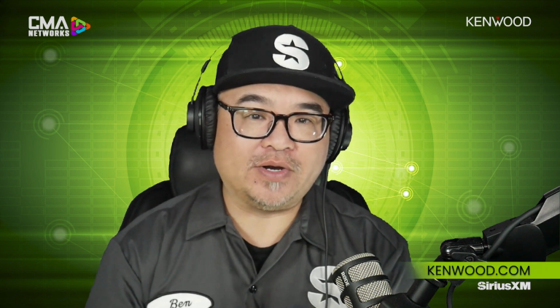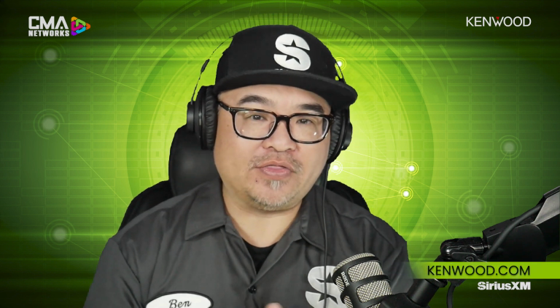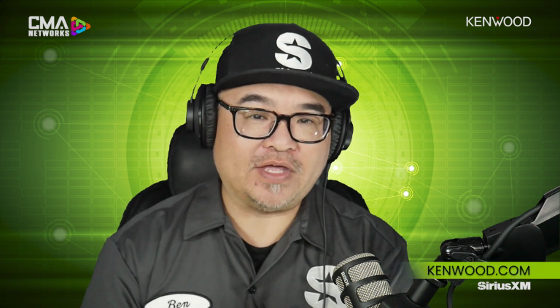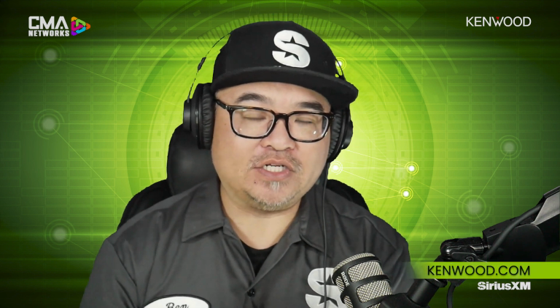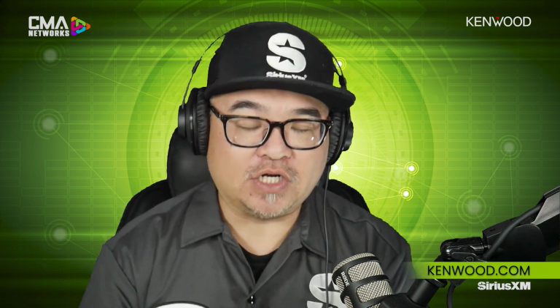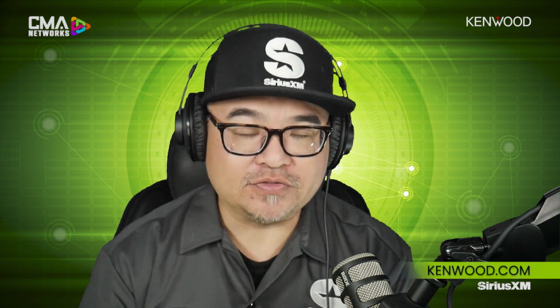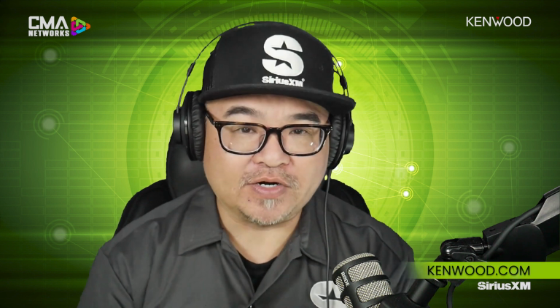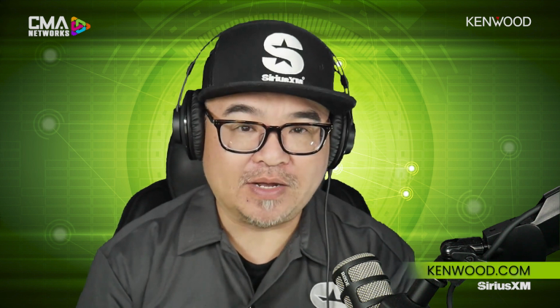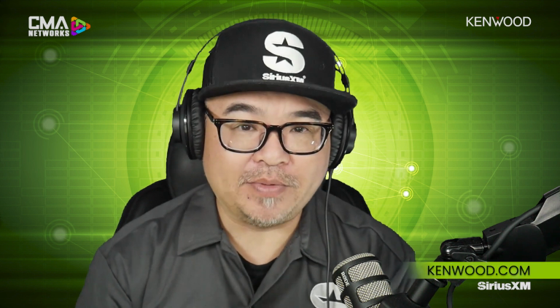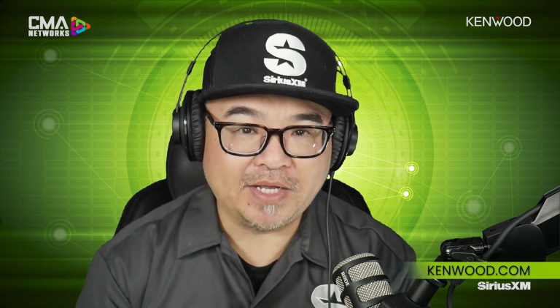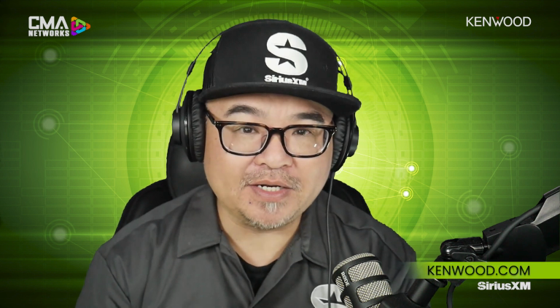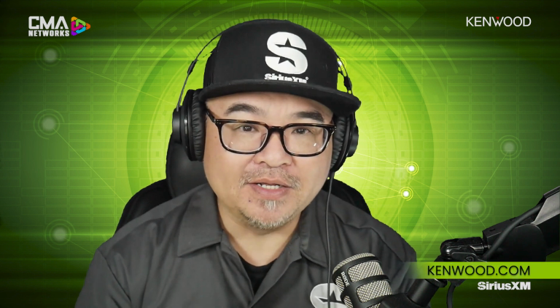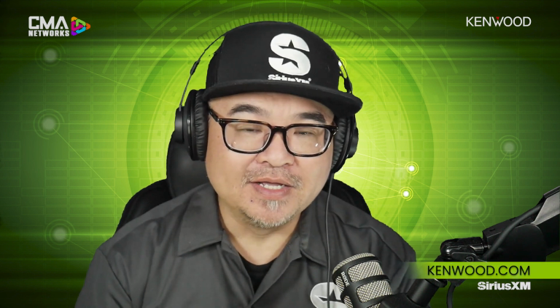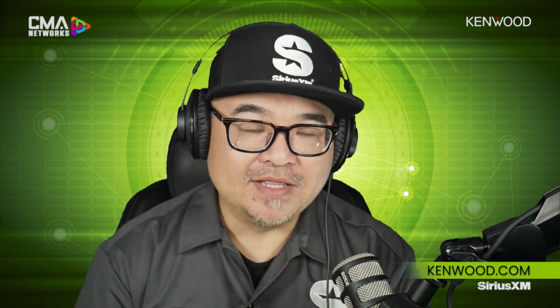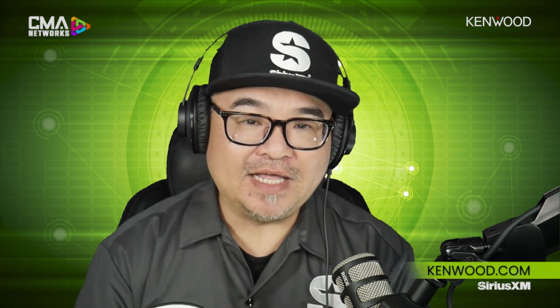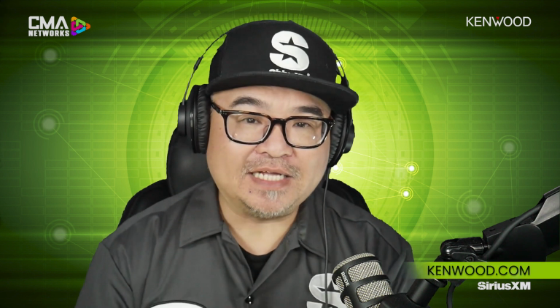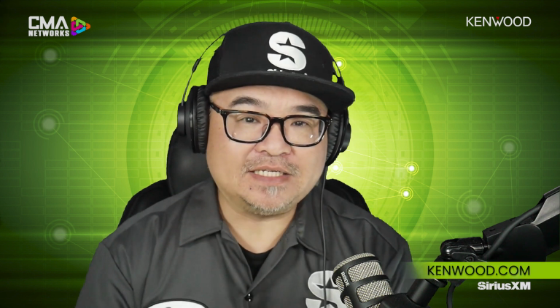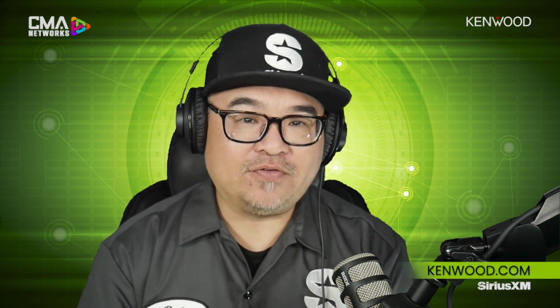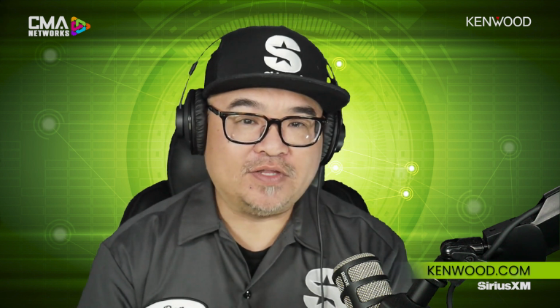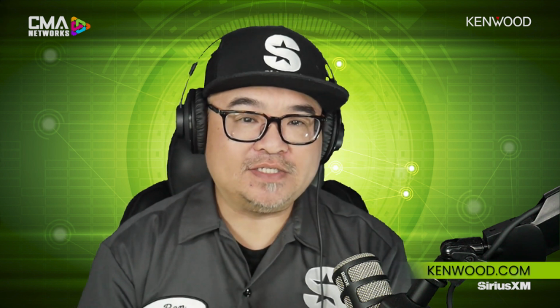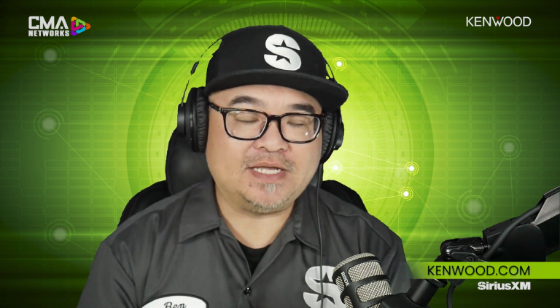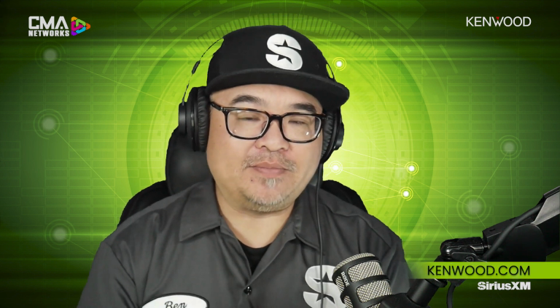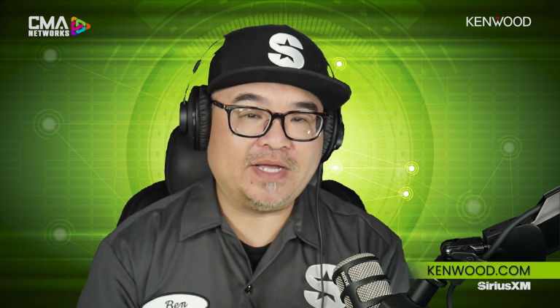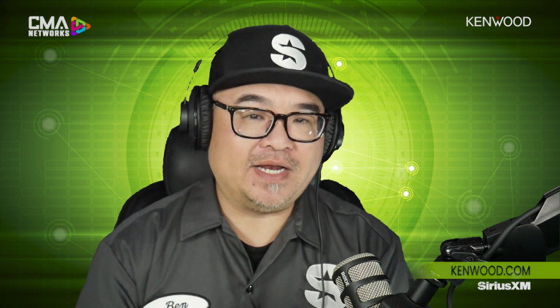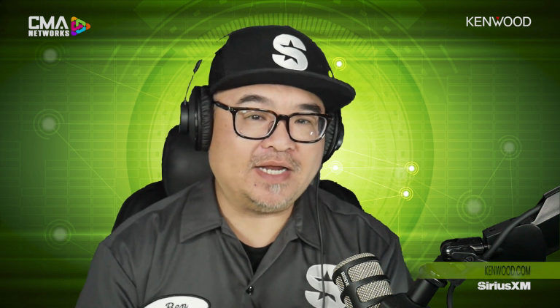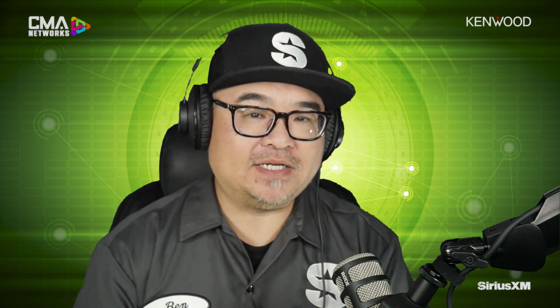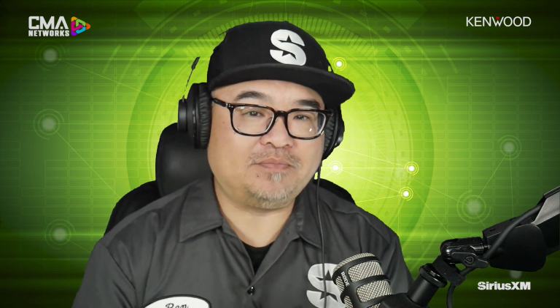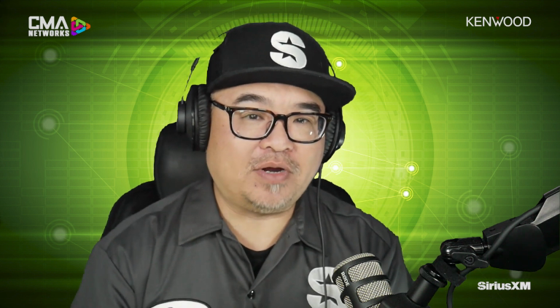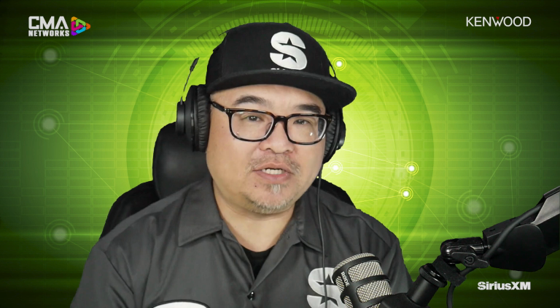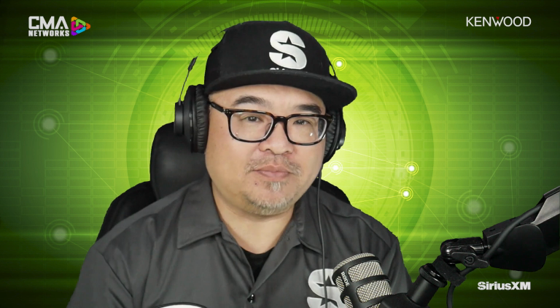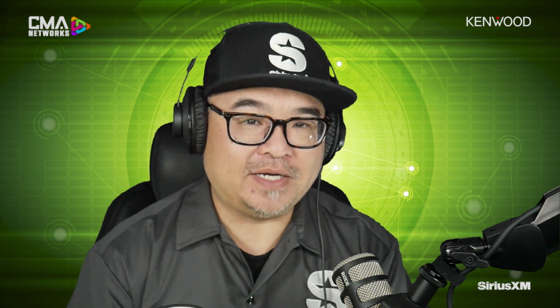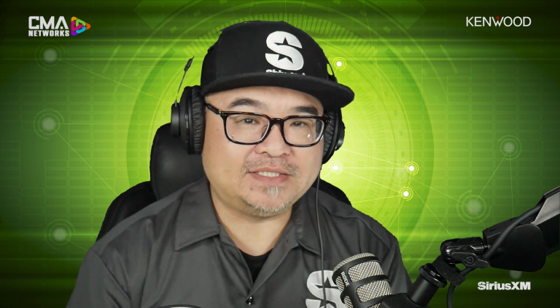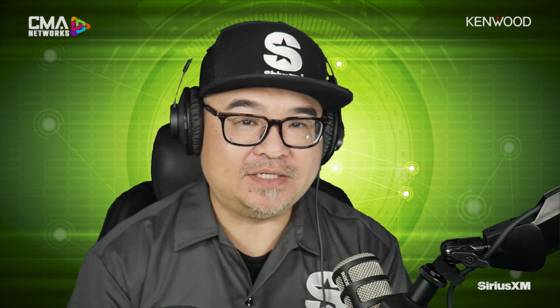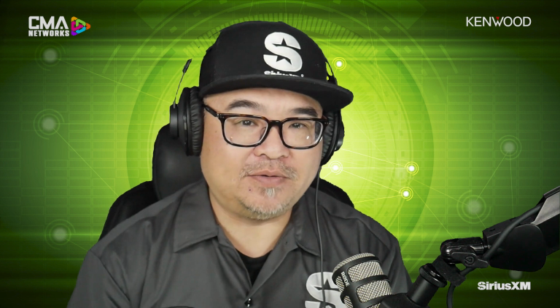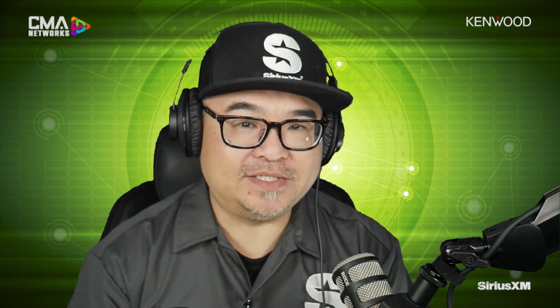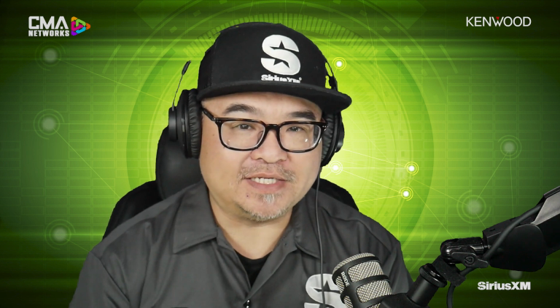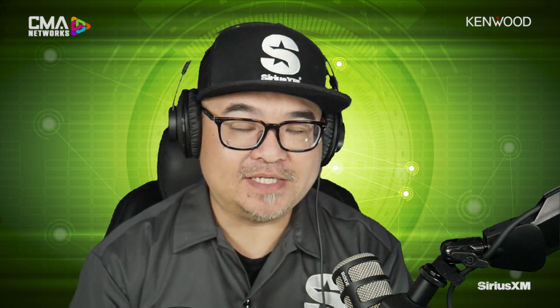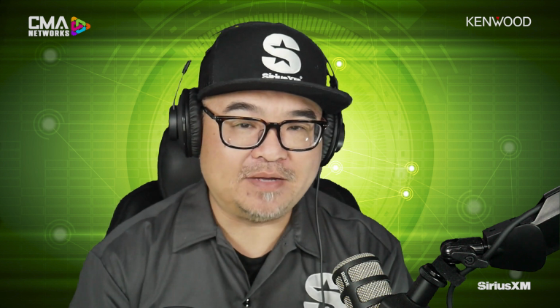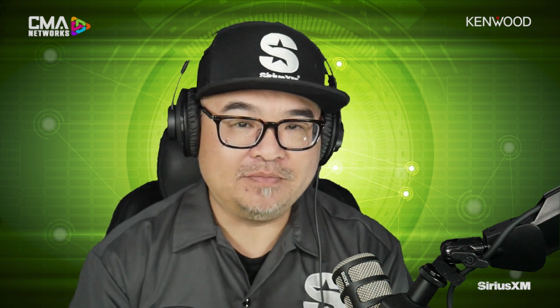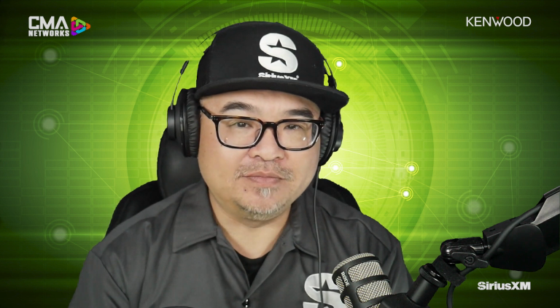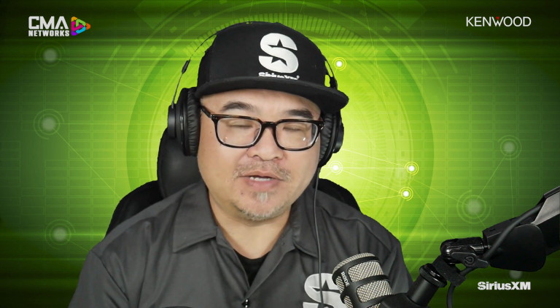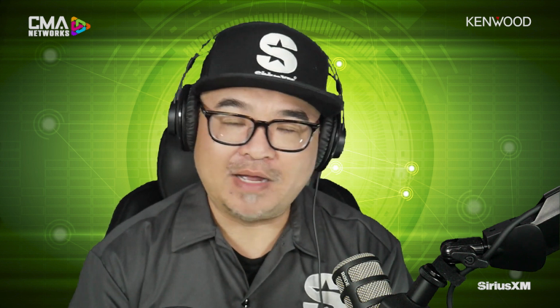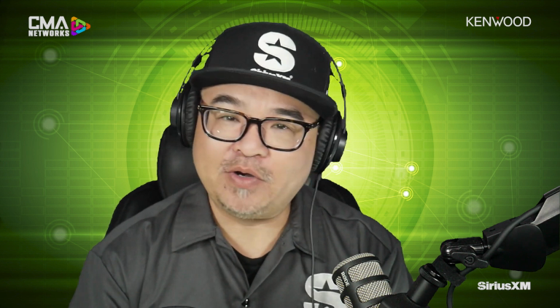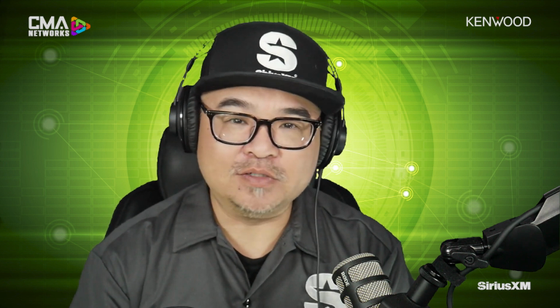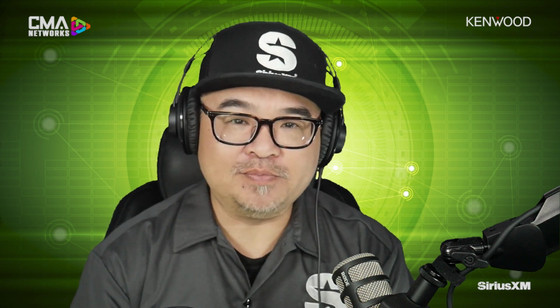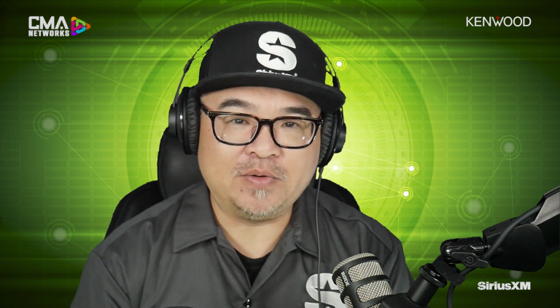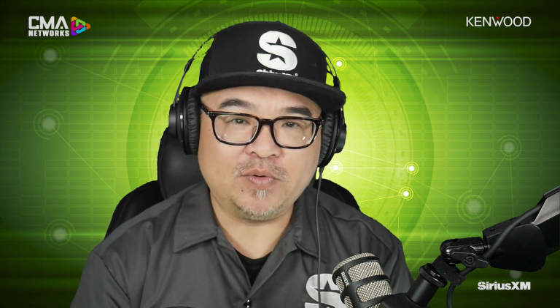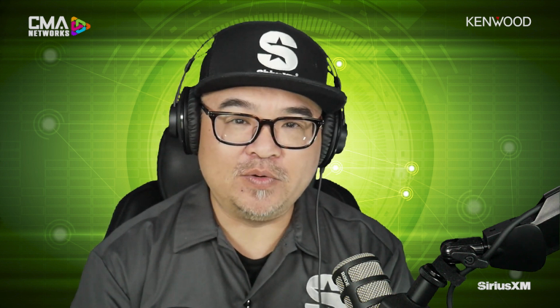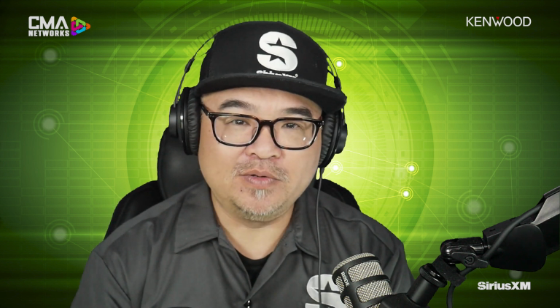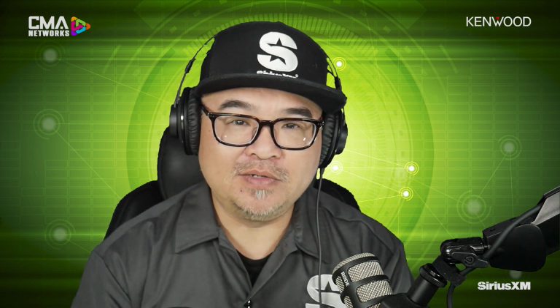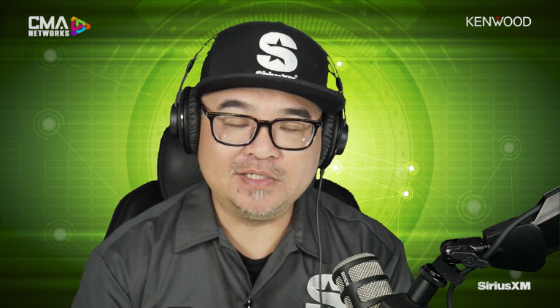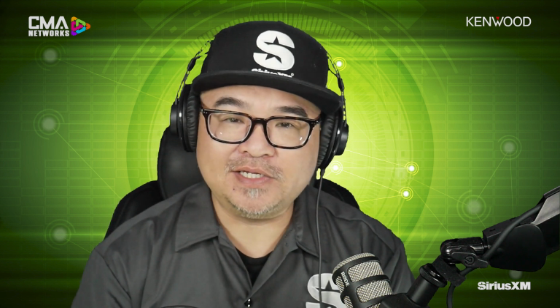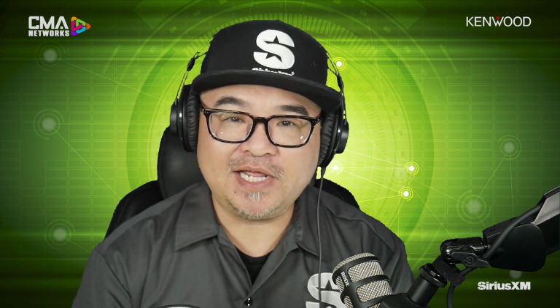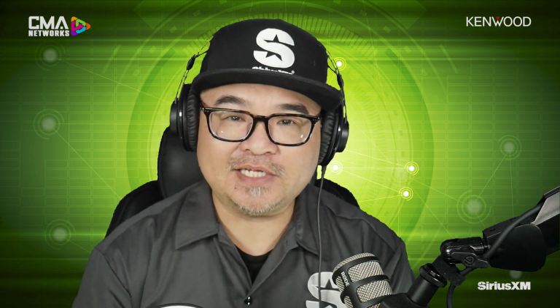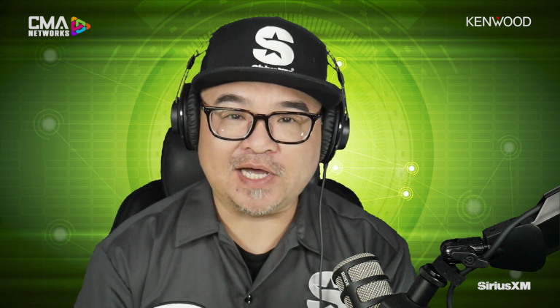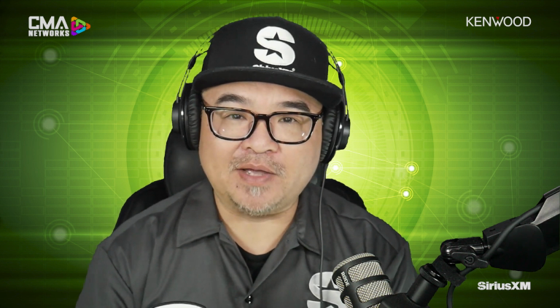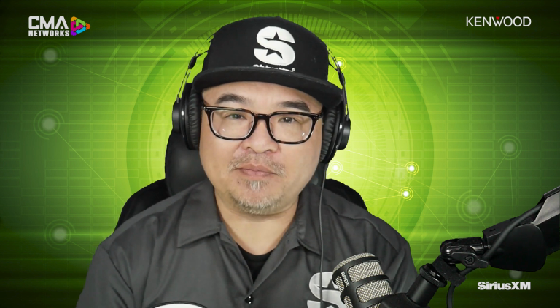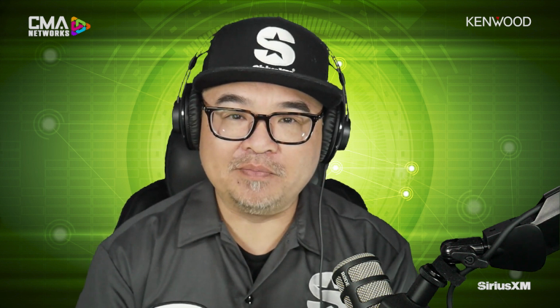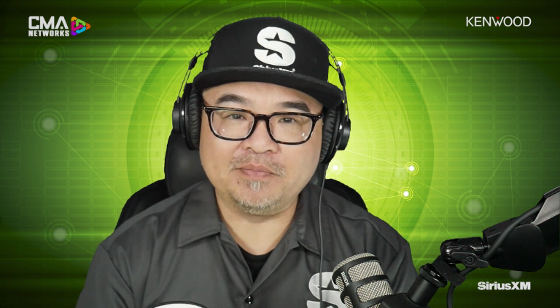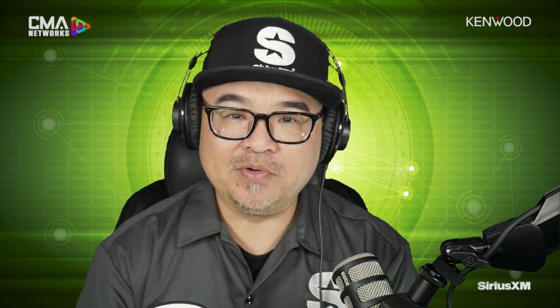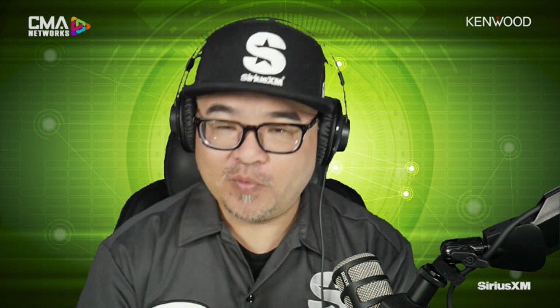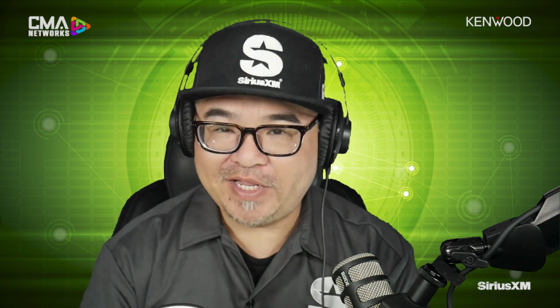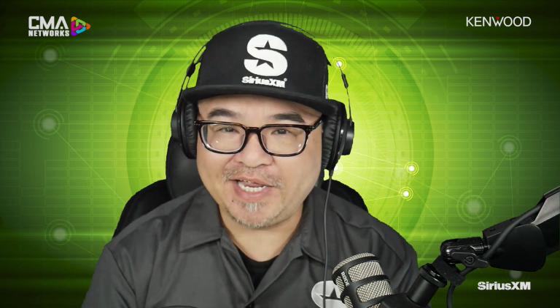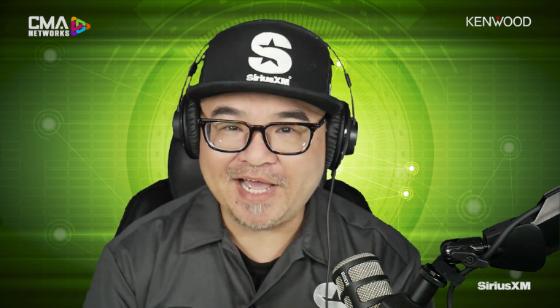Thanks to Josh for coming in. That's it for this CMA Connected, brought to you by SiriusXM. I'm your host, Ben Wu. Until next time, we connect.